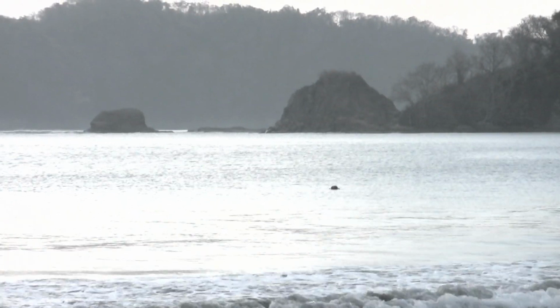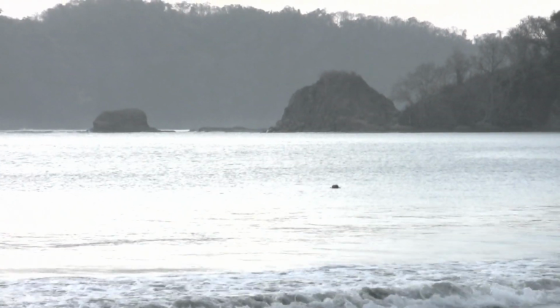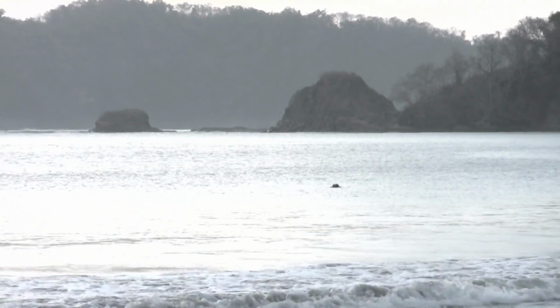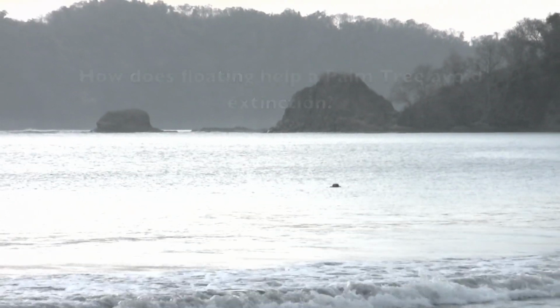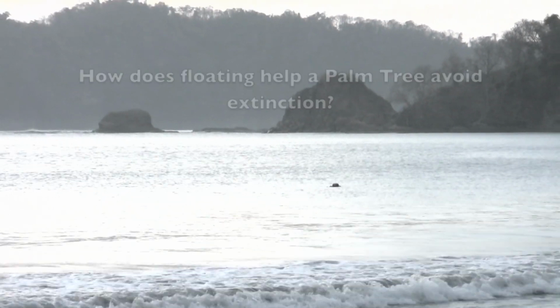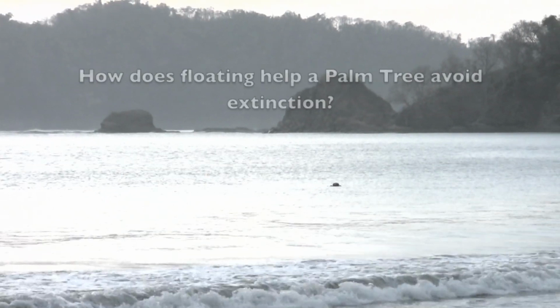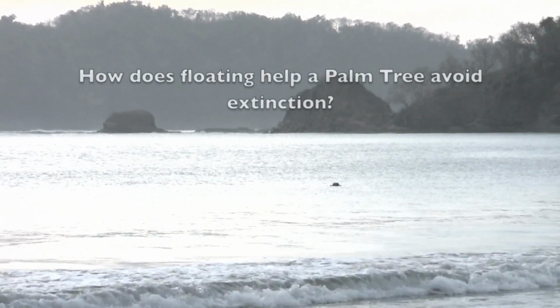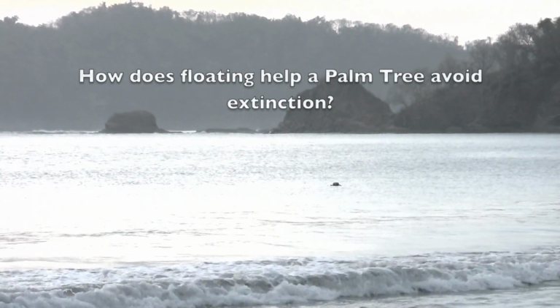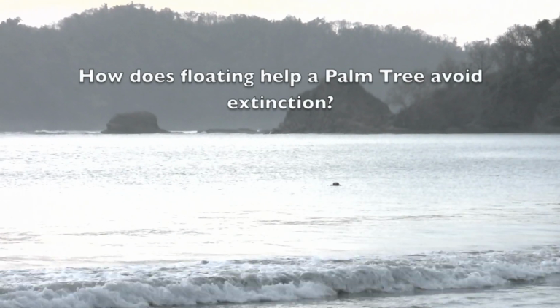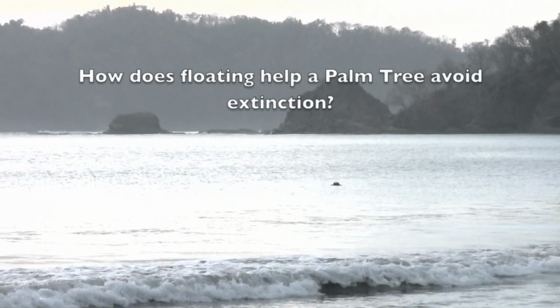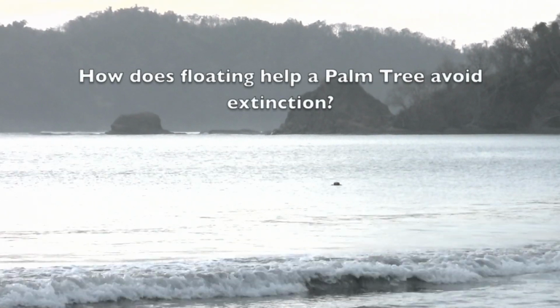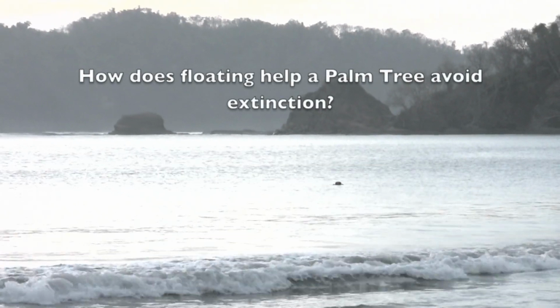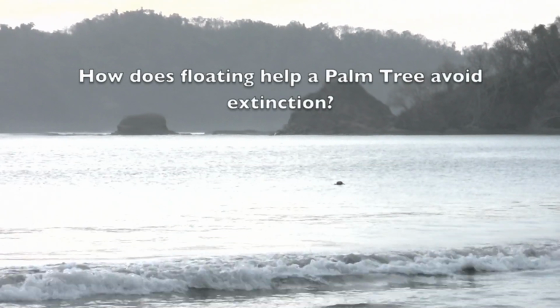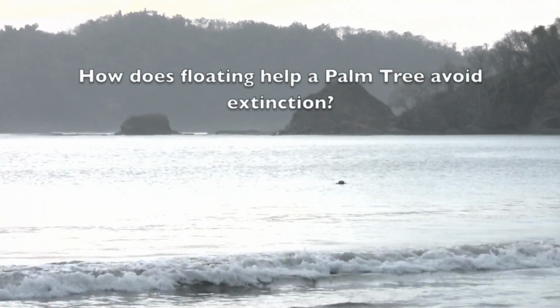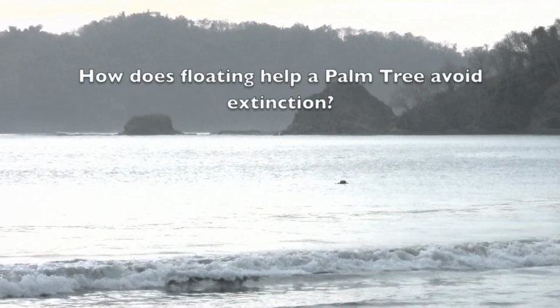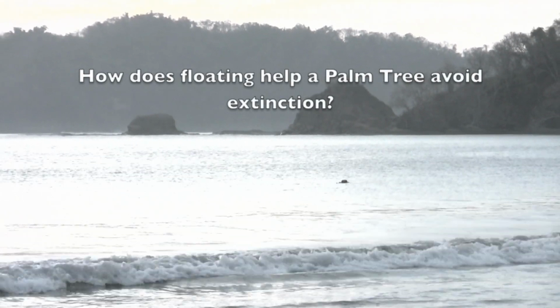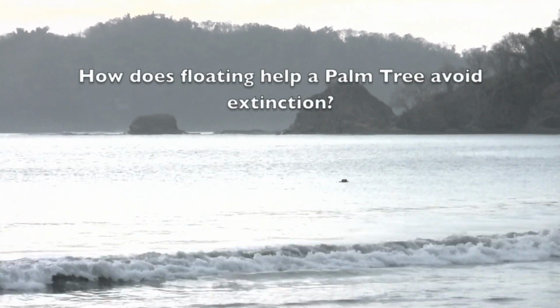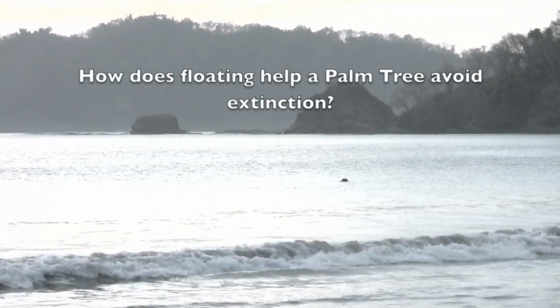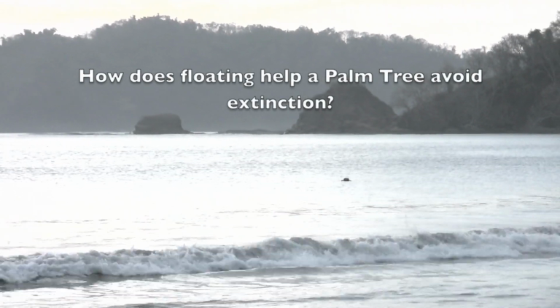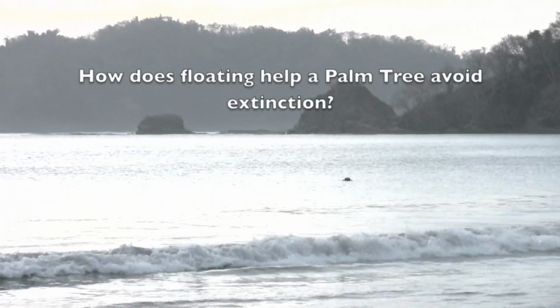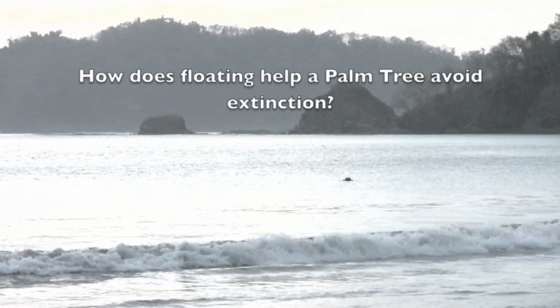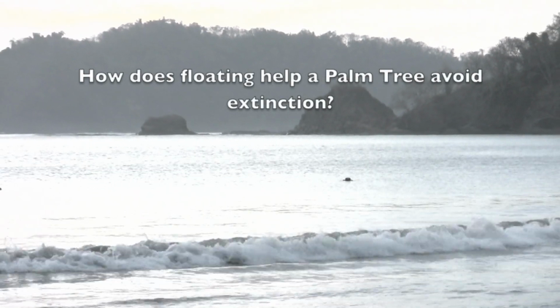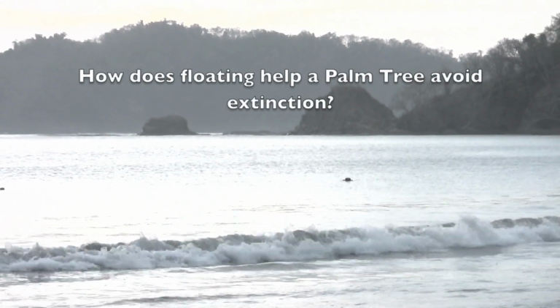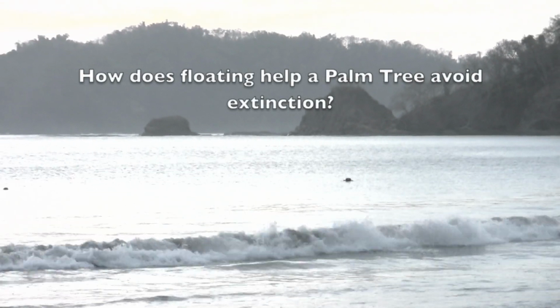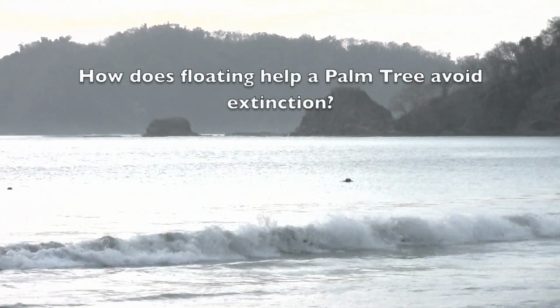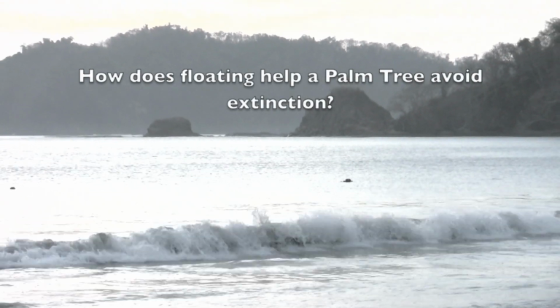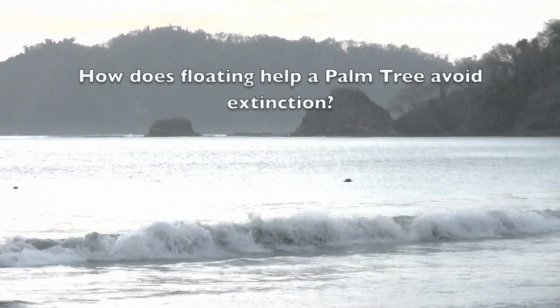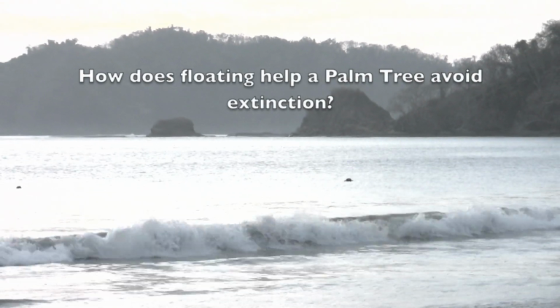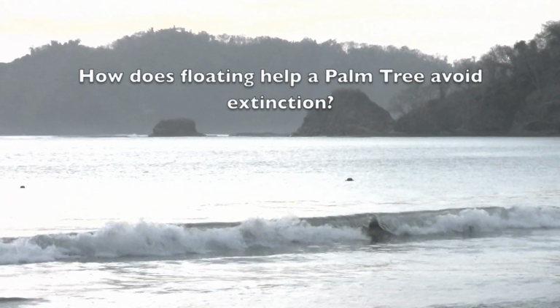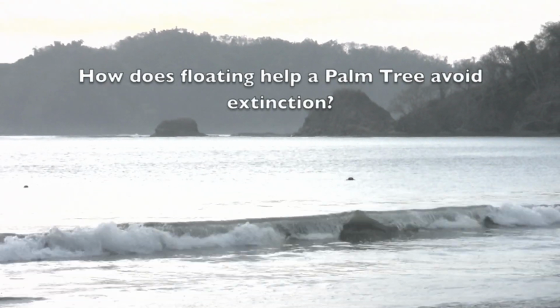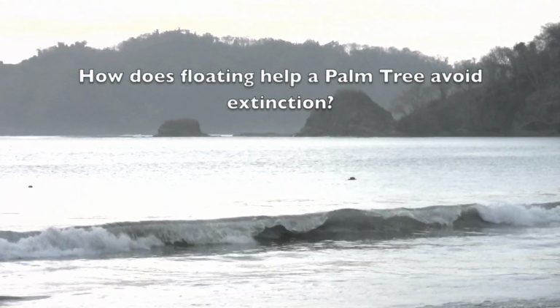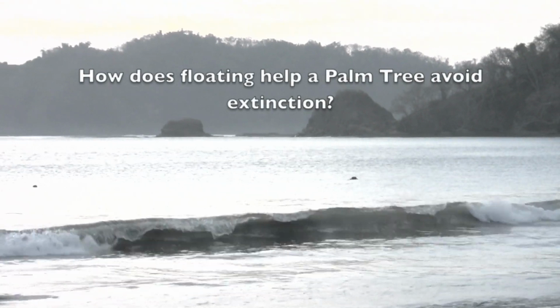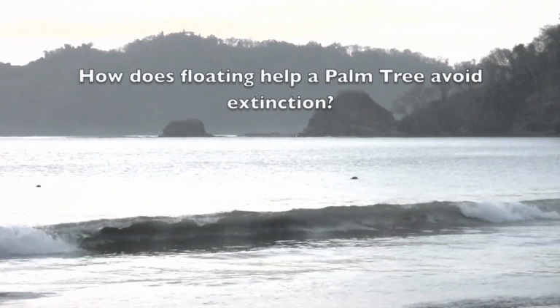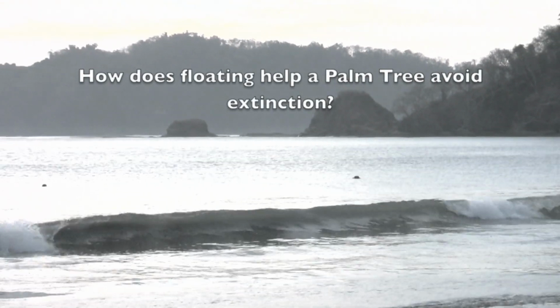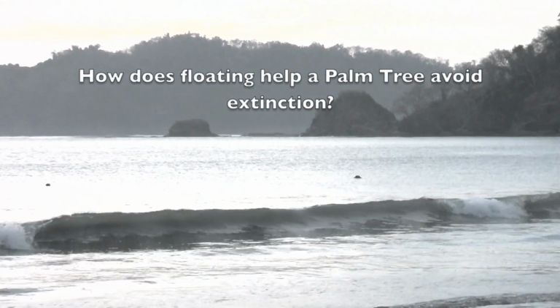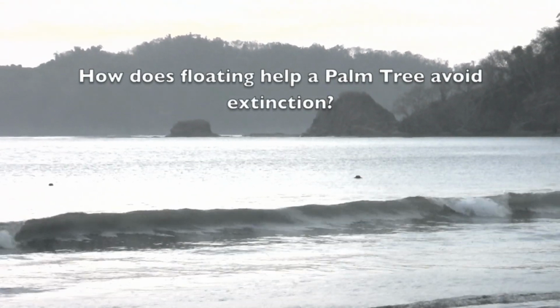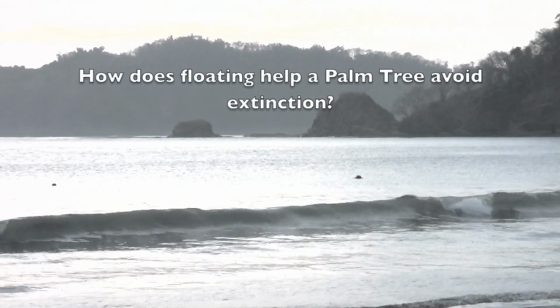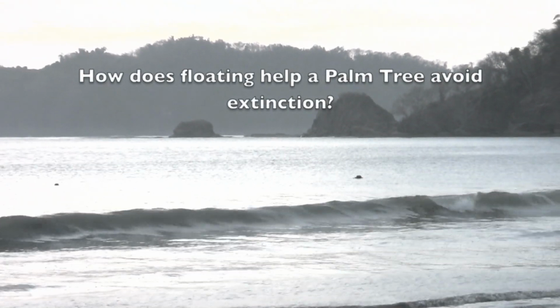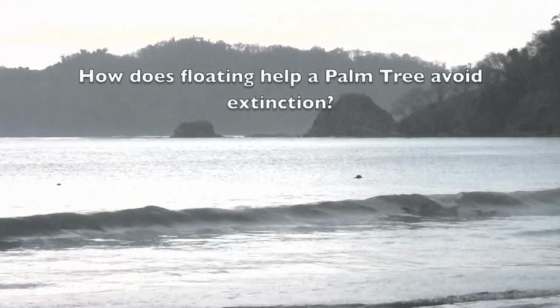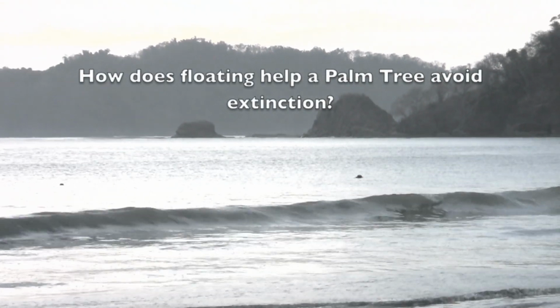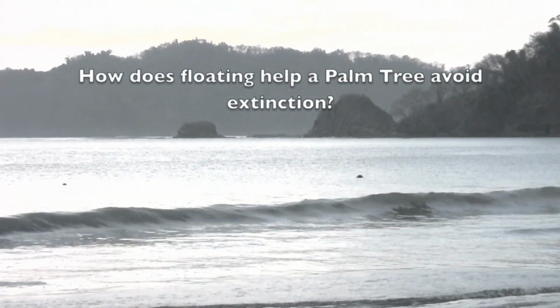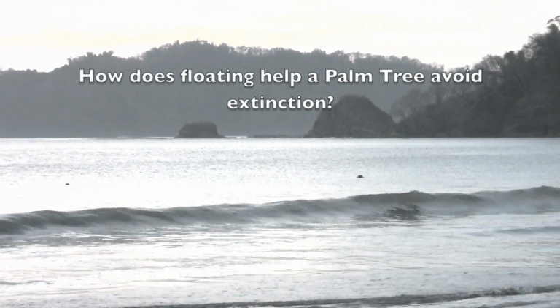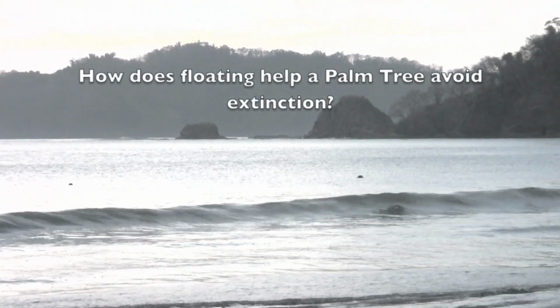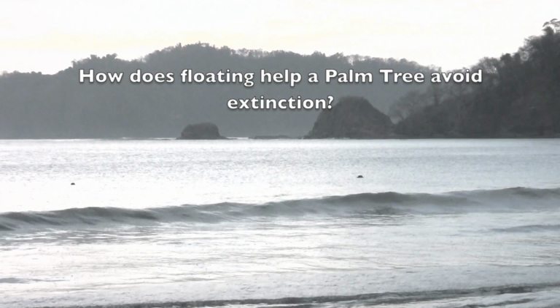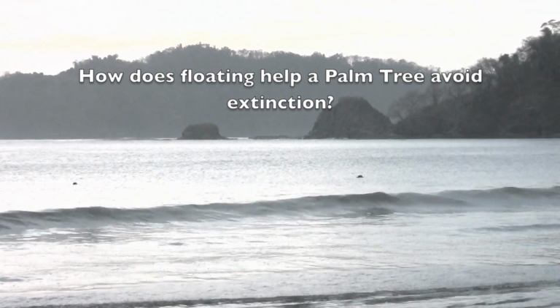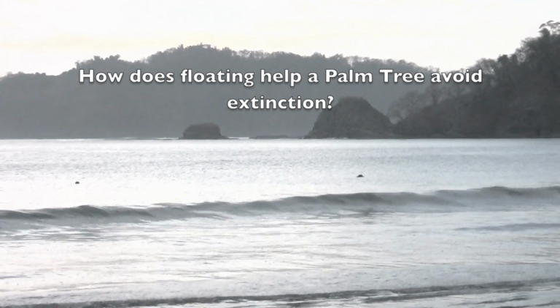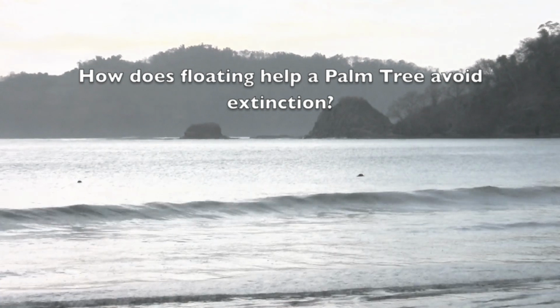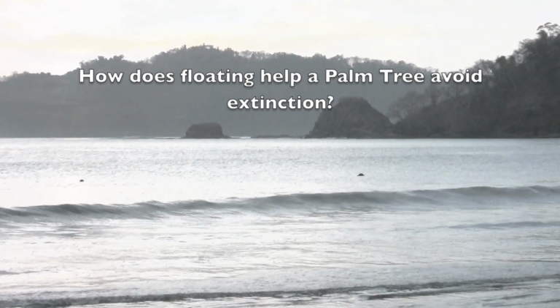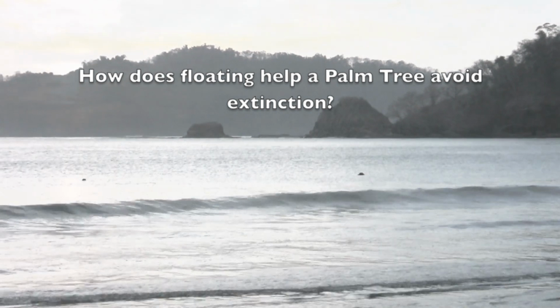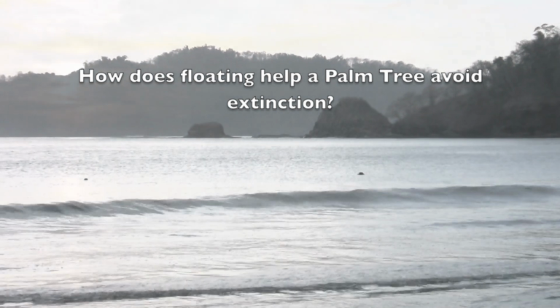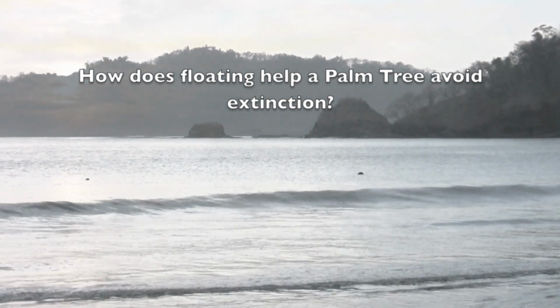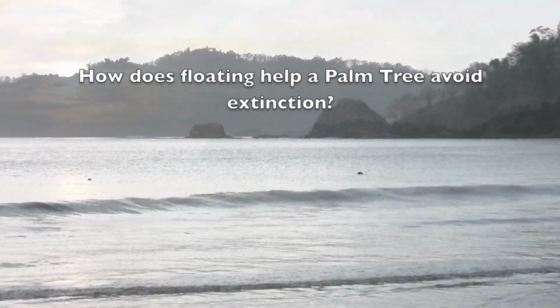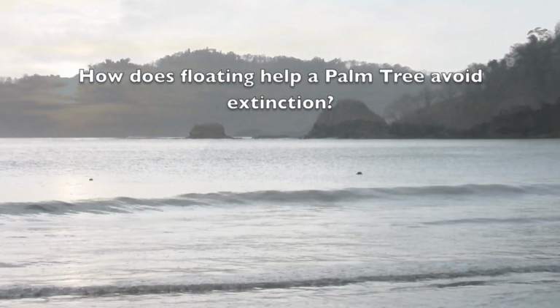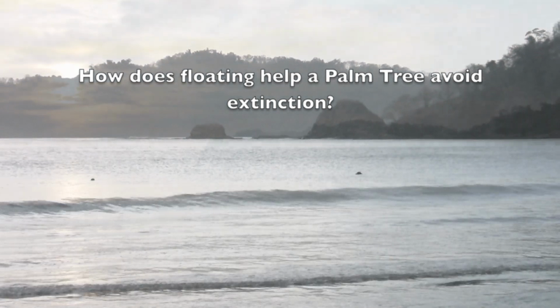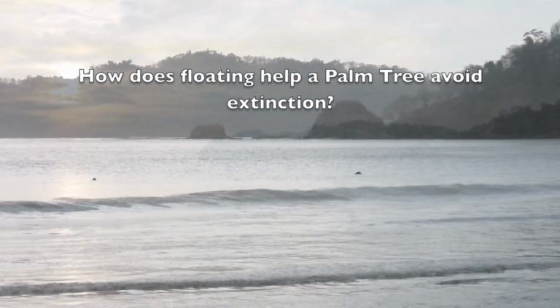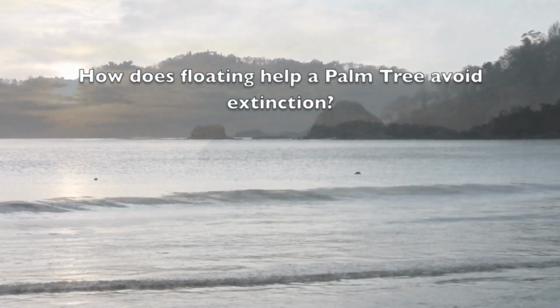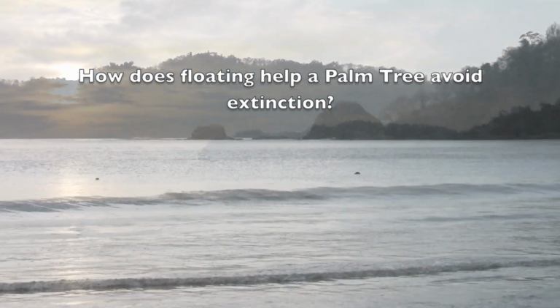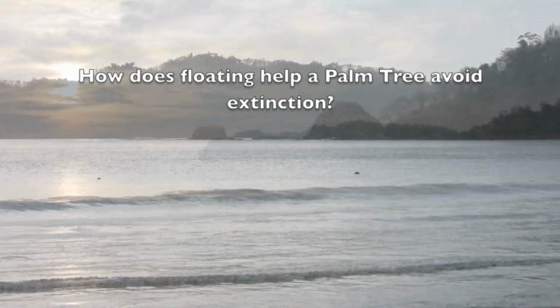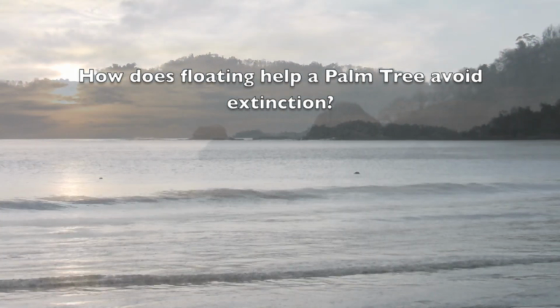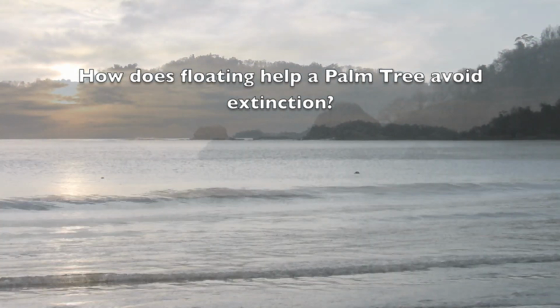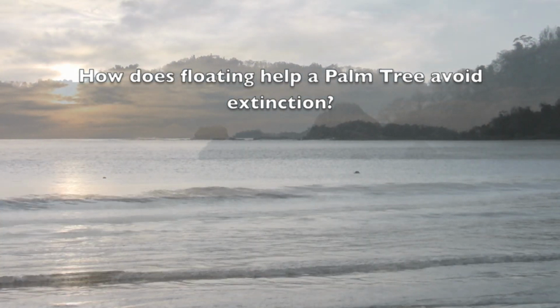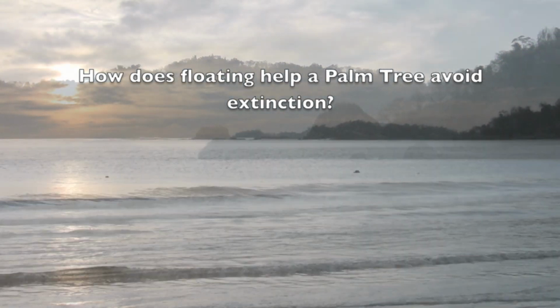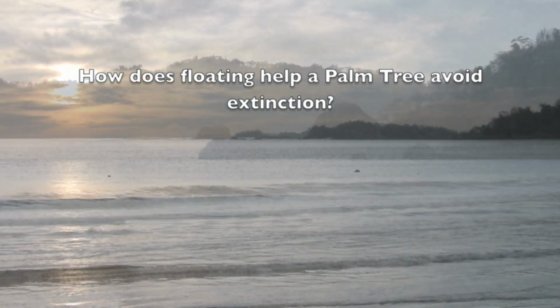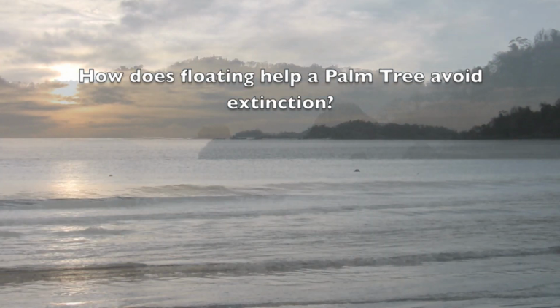How does having a seed that floats help a palm tree avoid extinction?